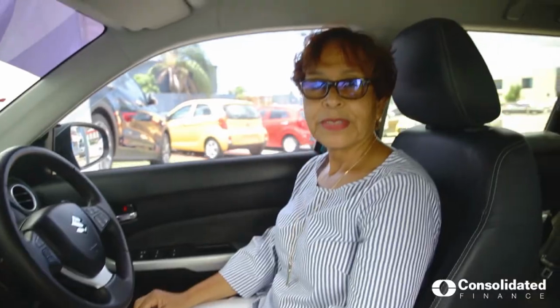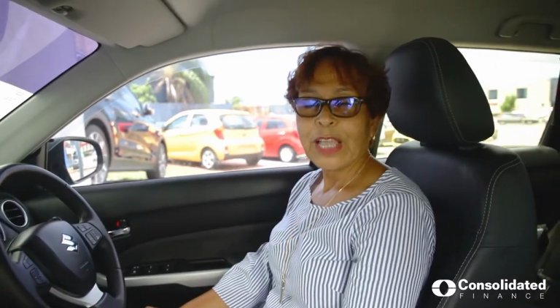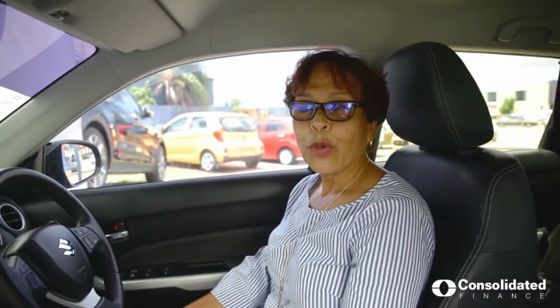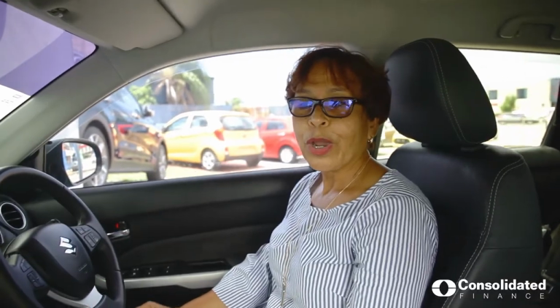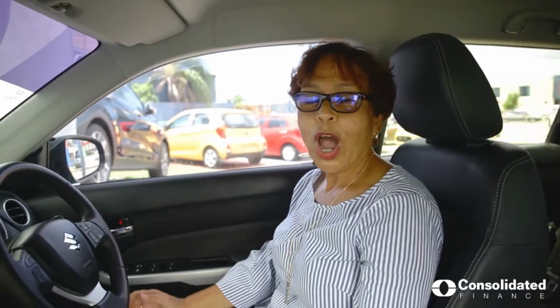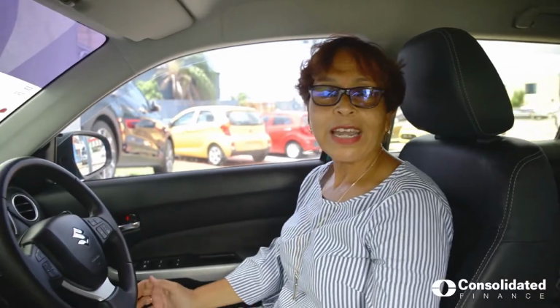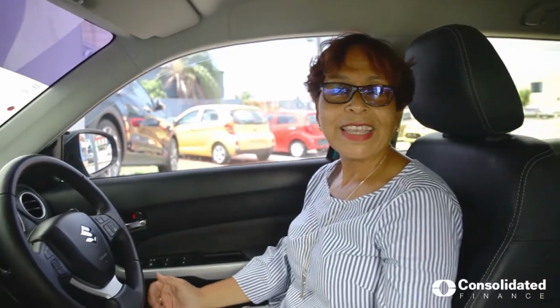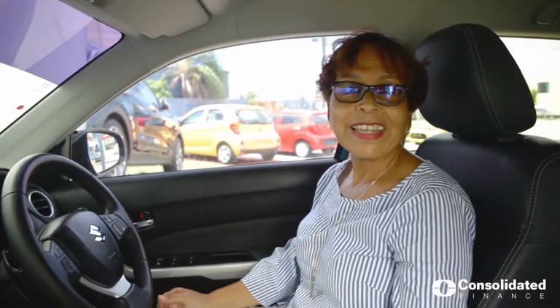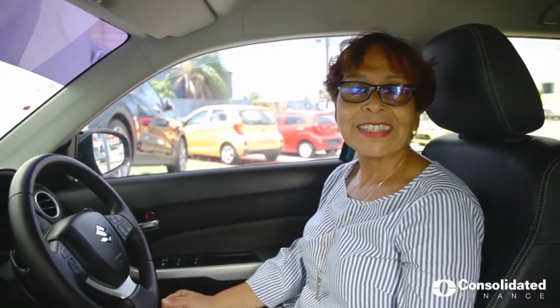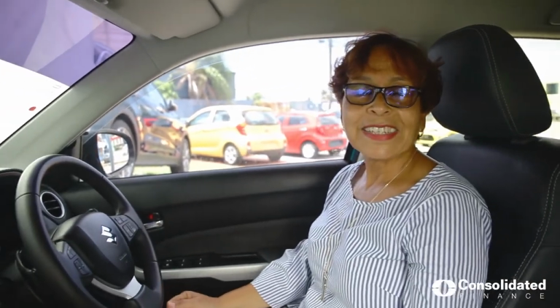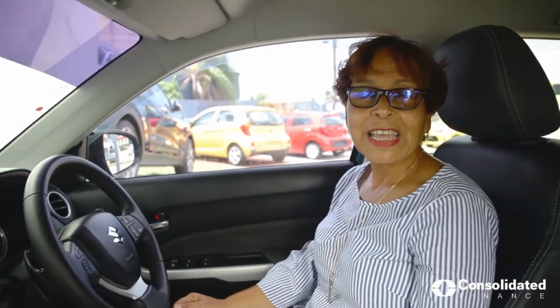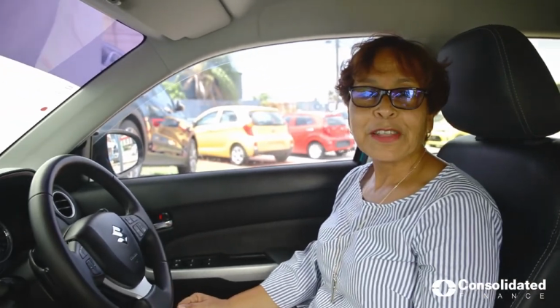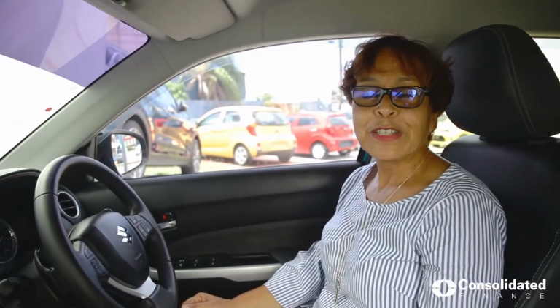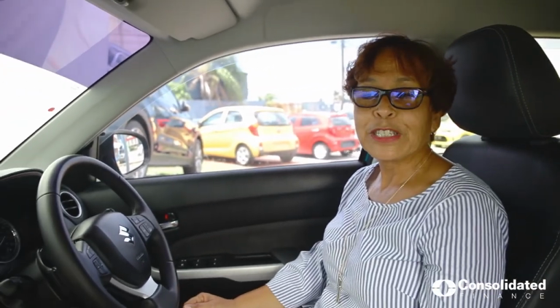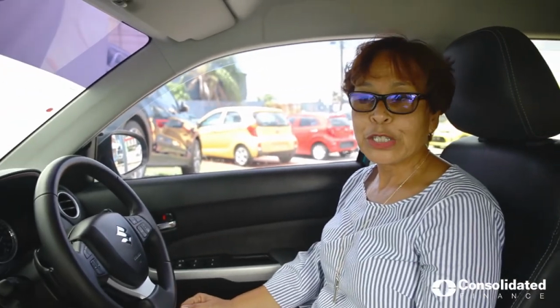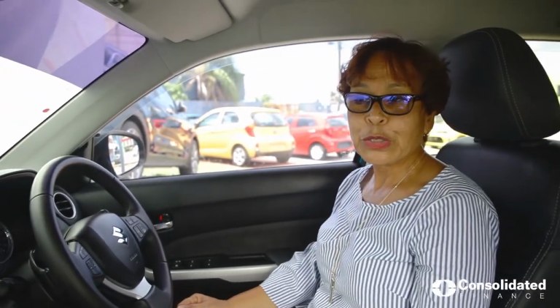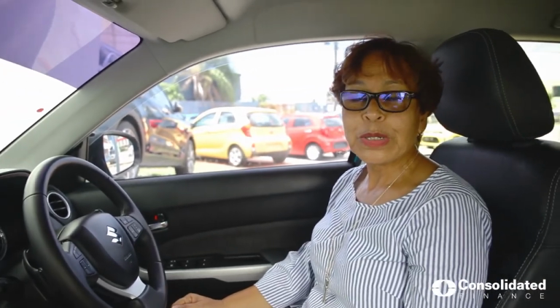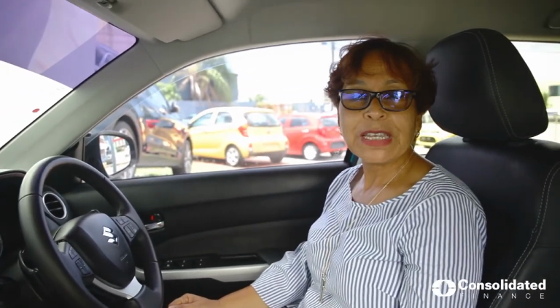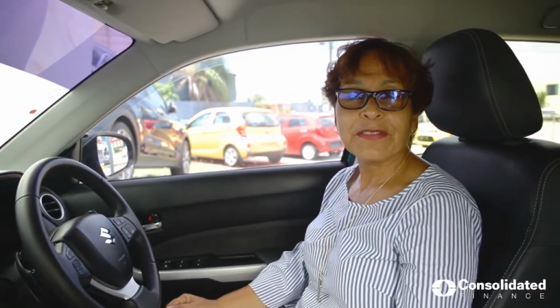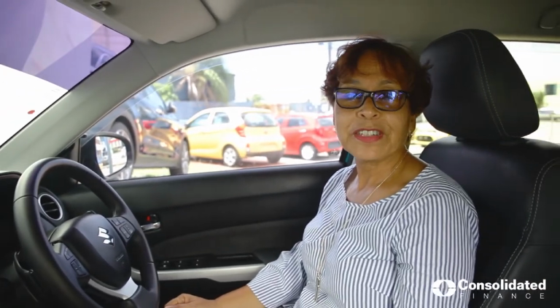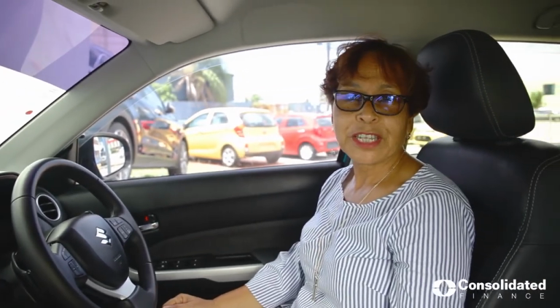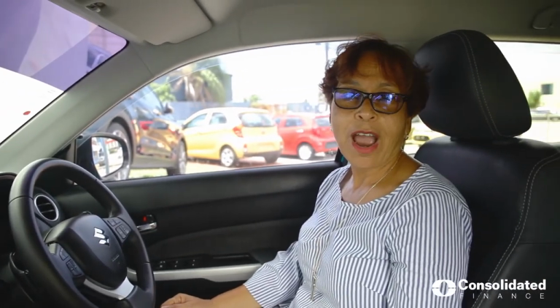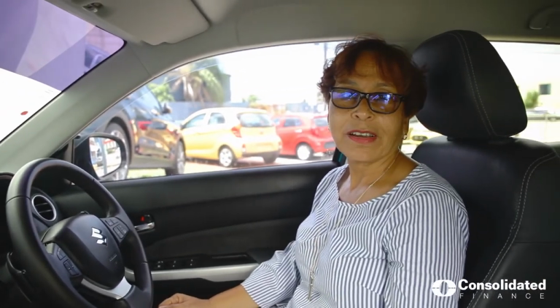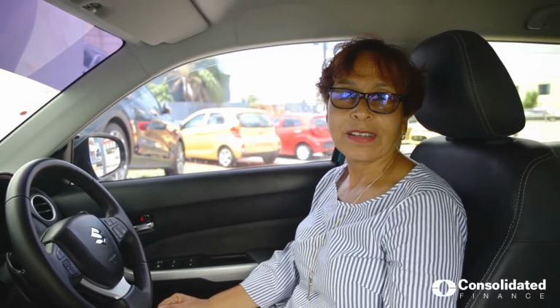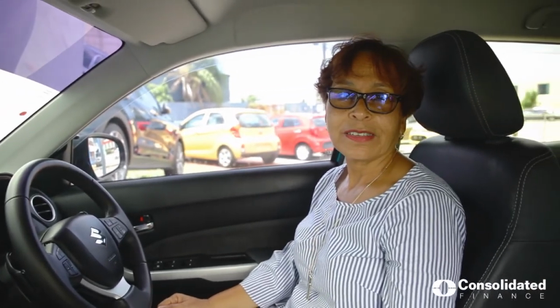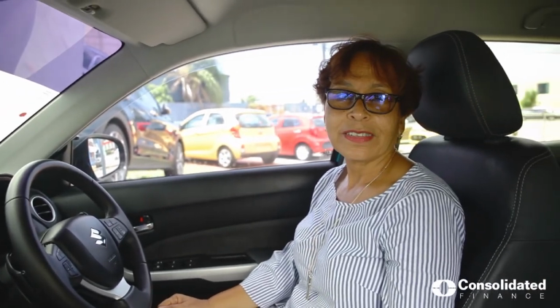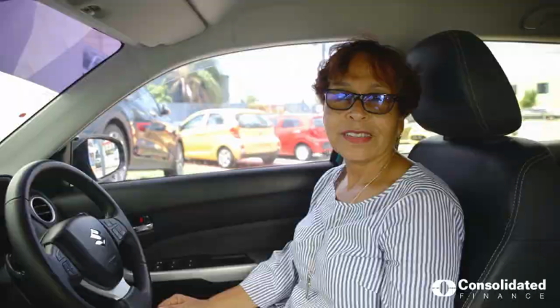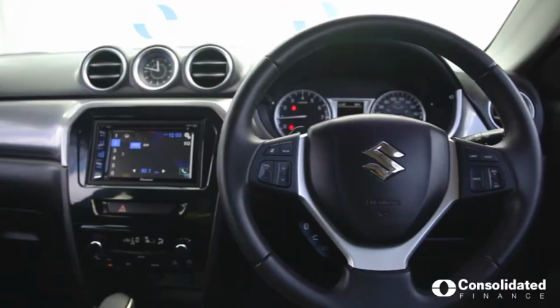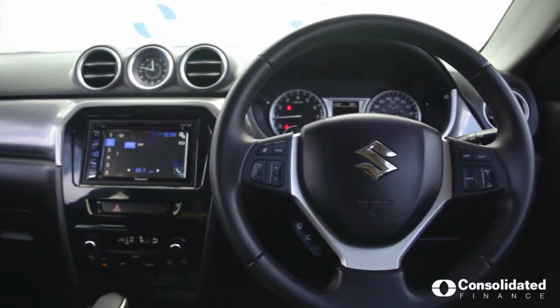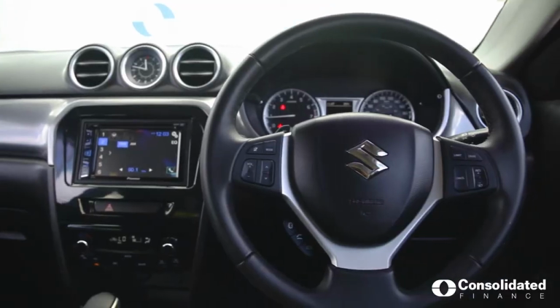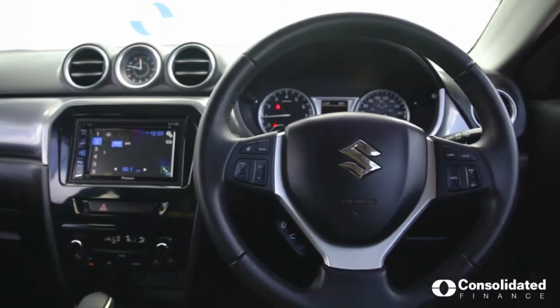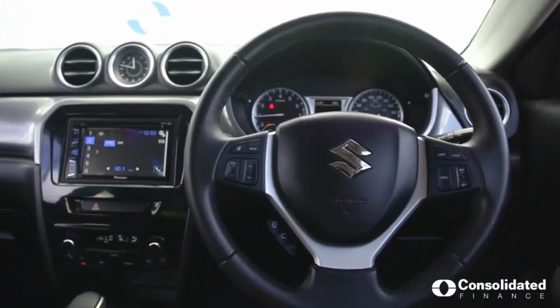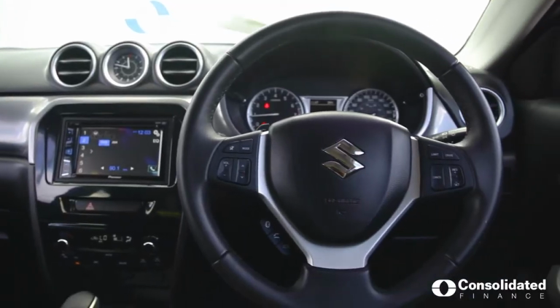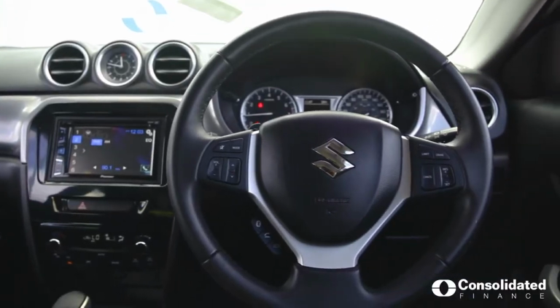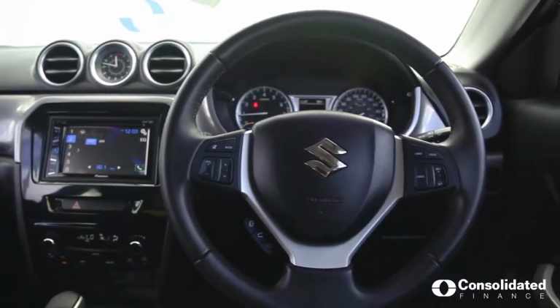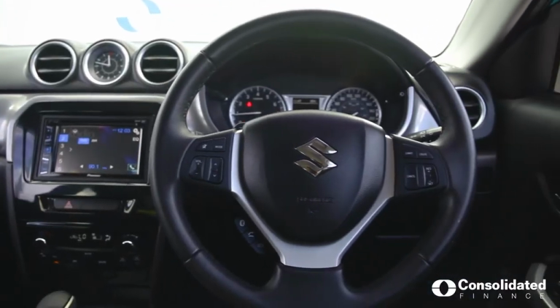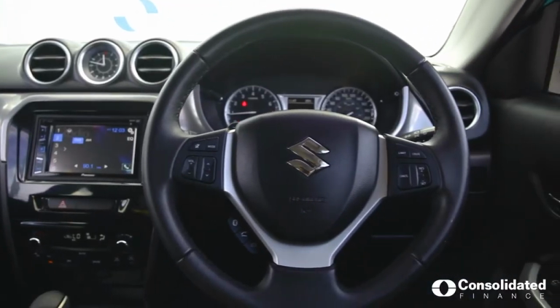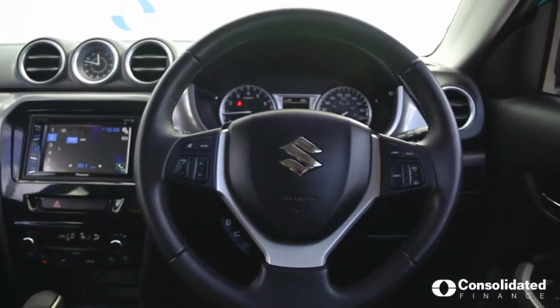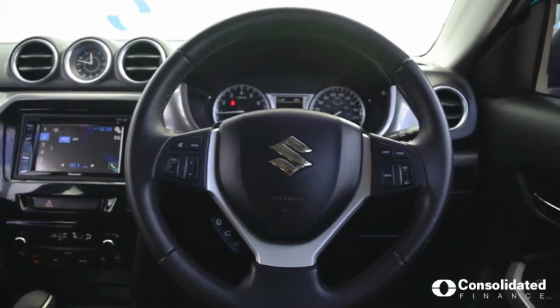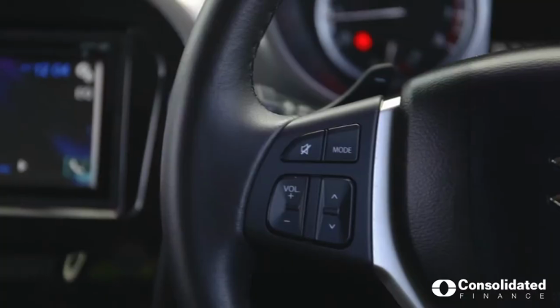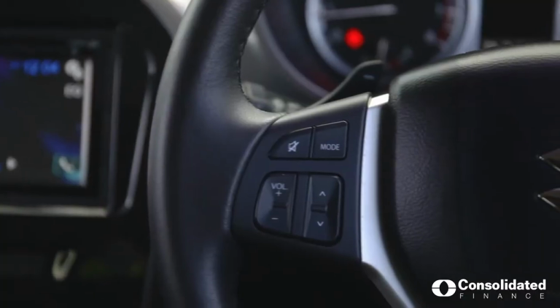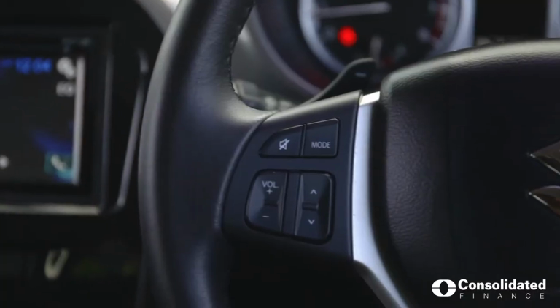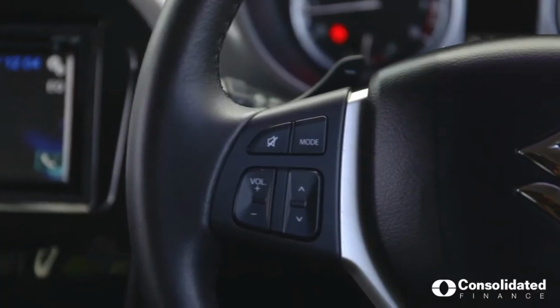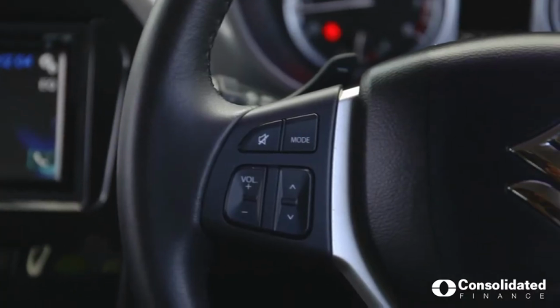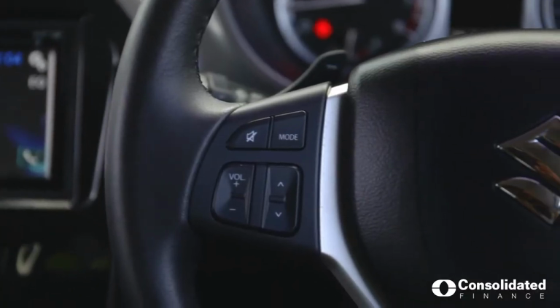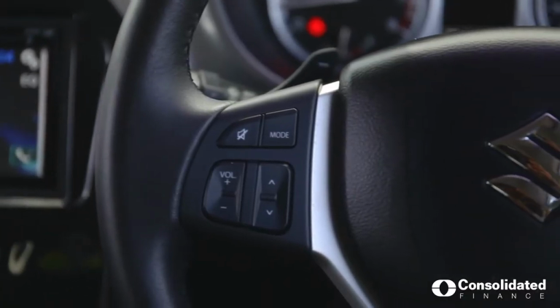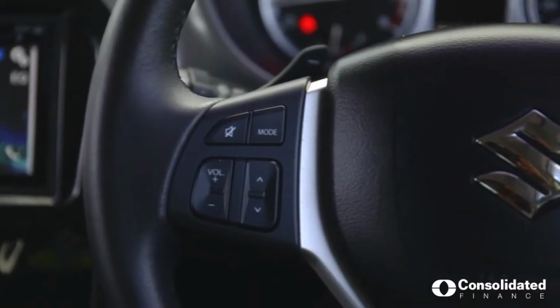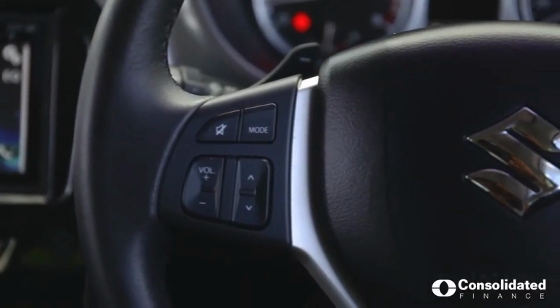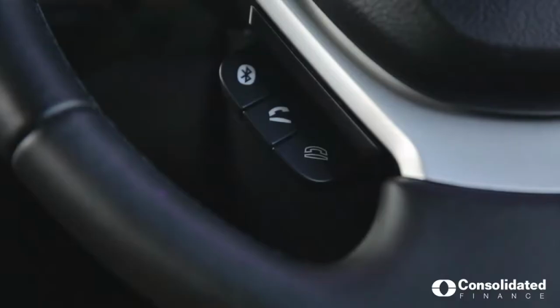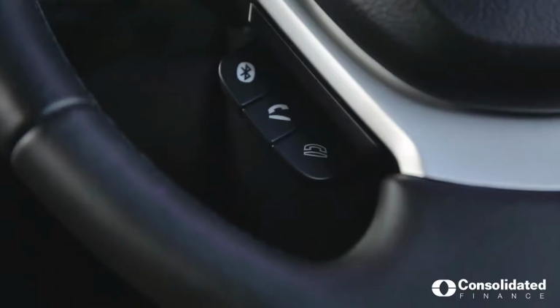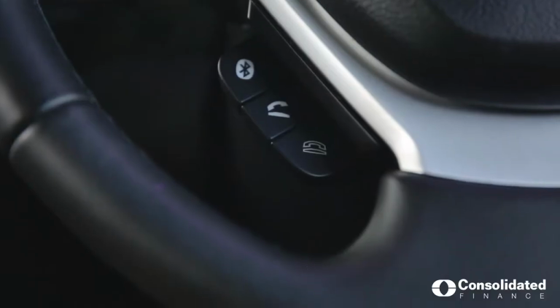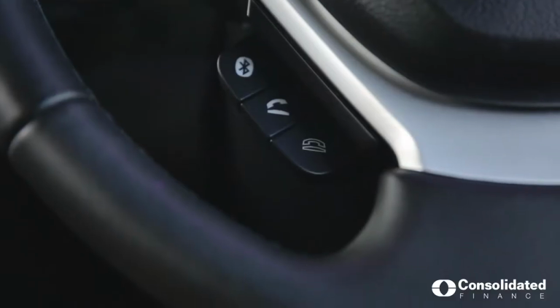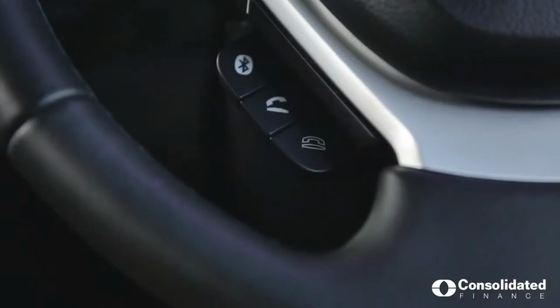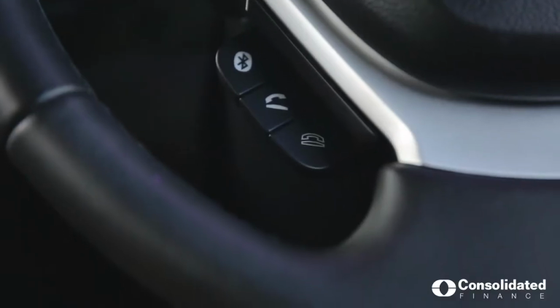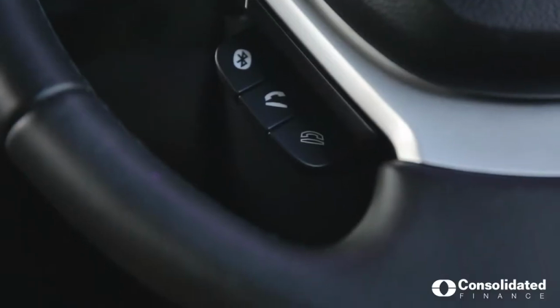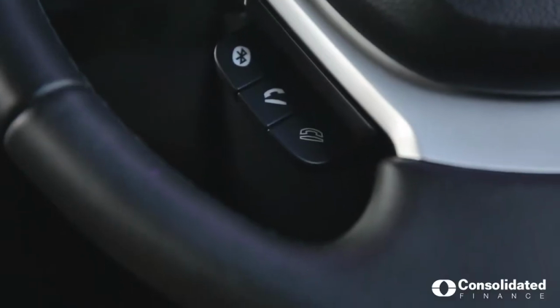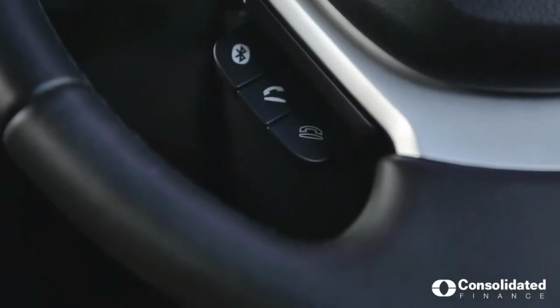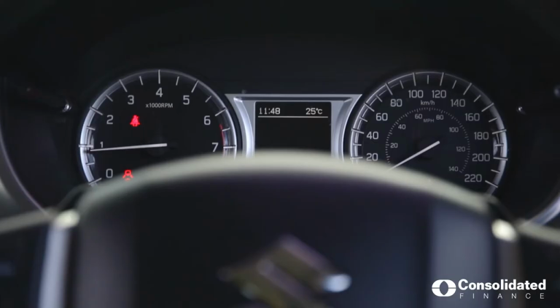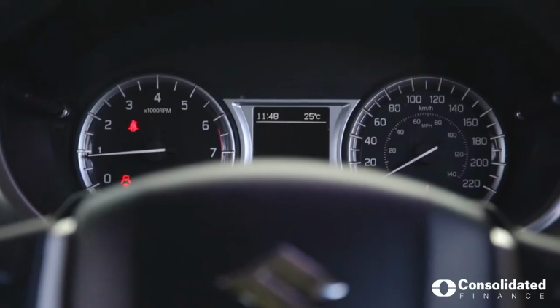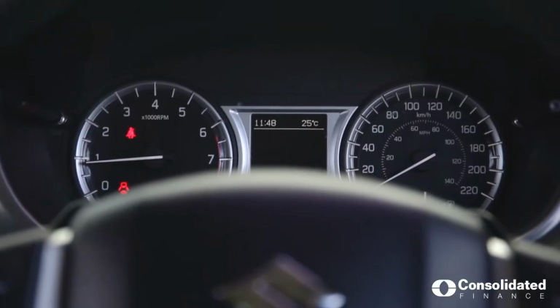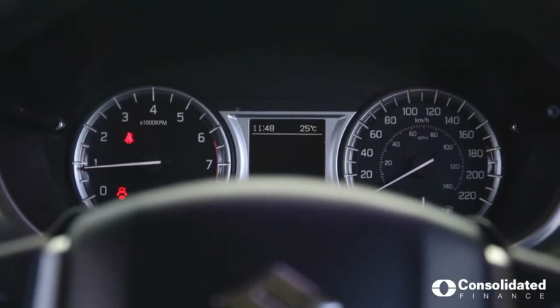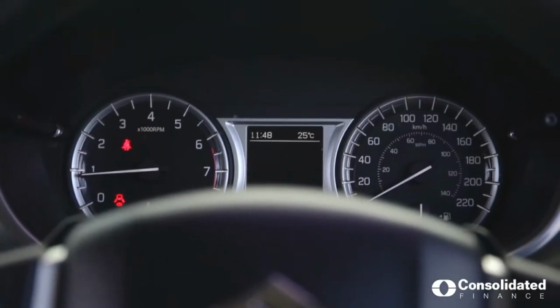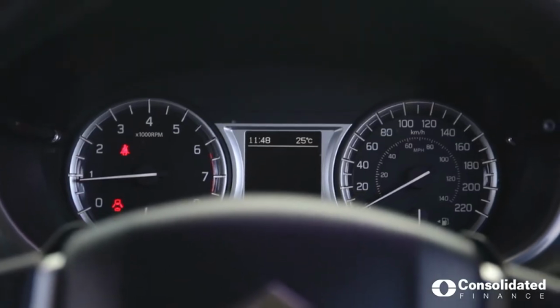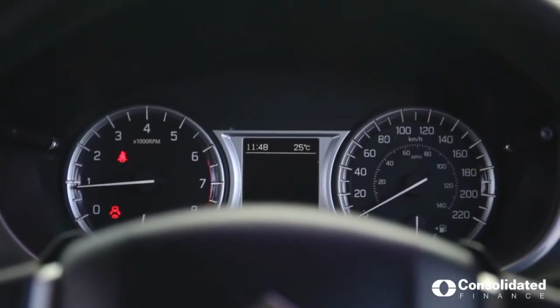We're on the inside of the Suzuki Vitara. Very modern. Everything at your fingertips. Have a look around.